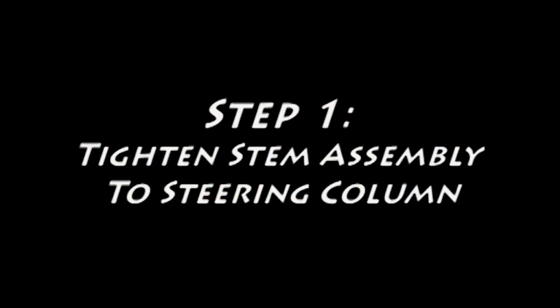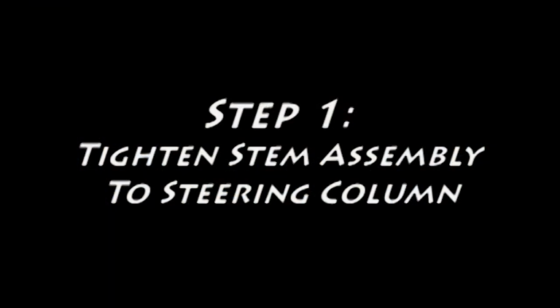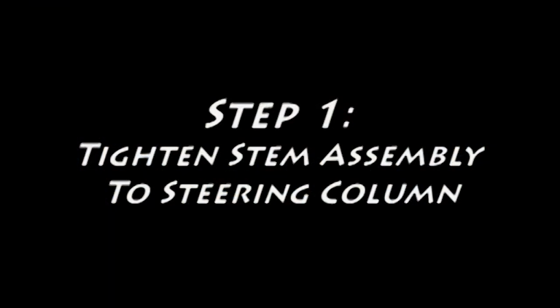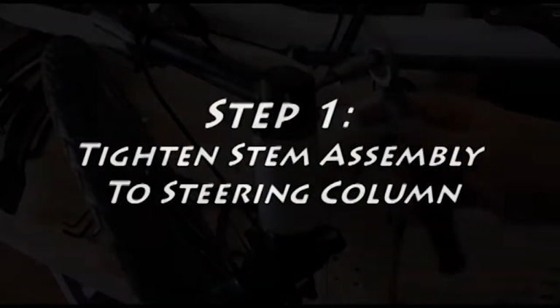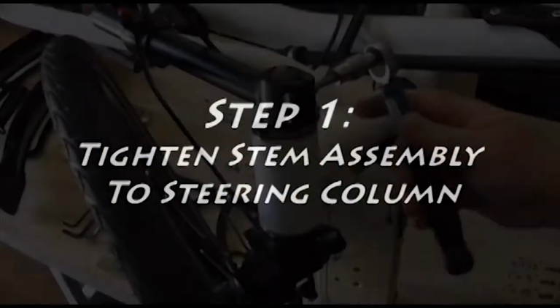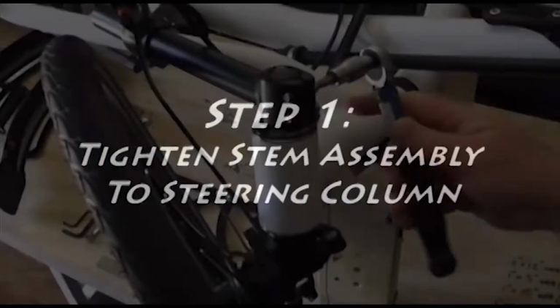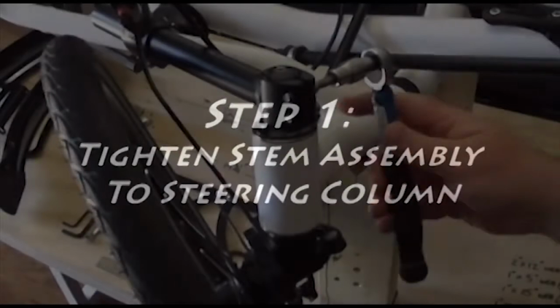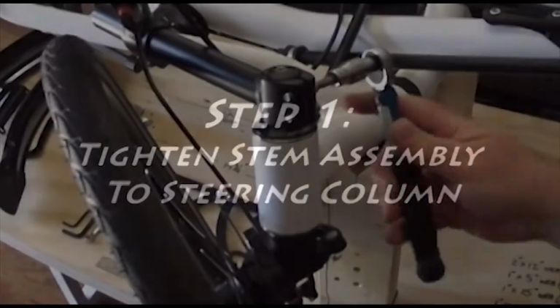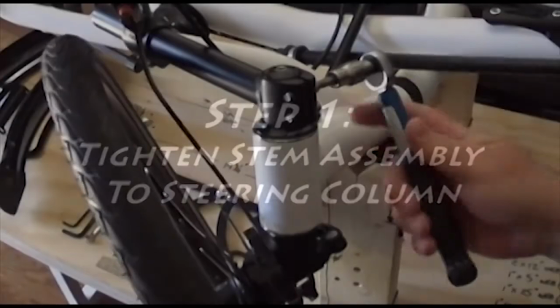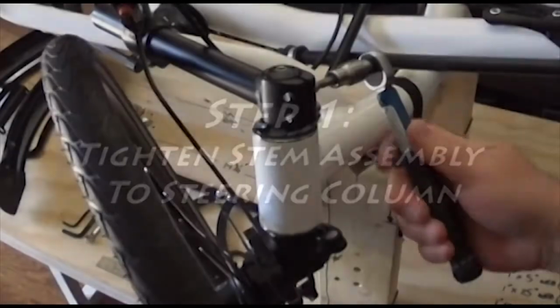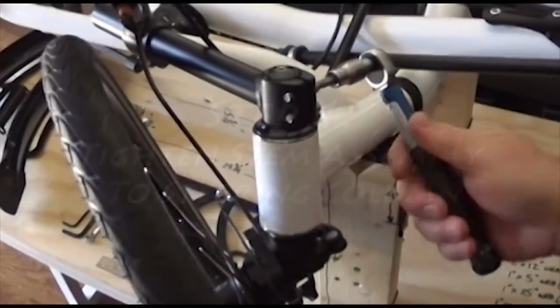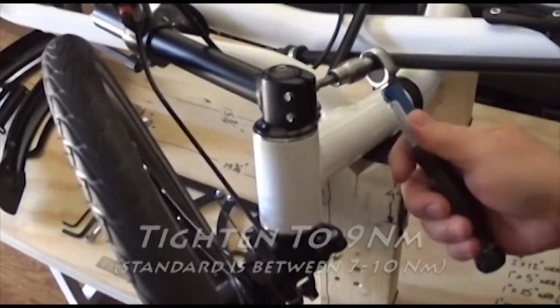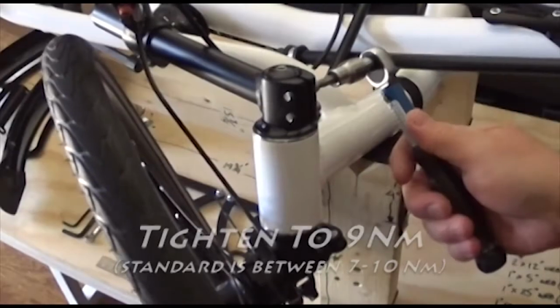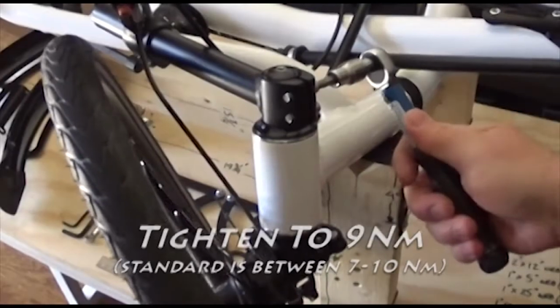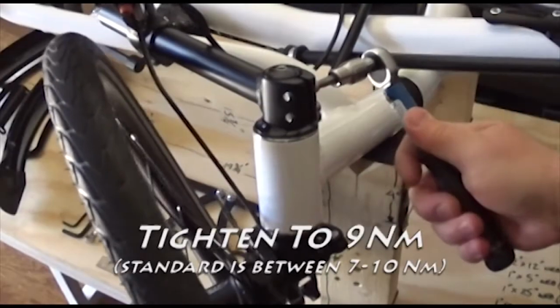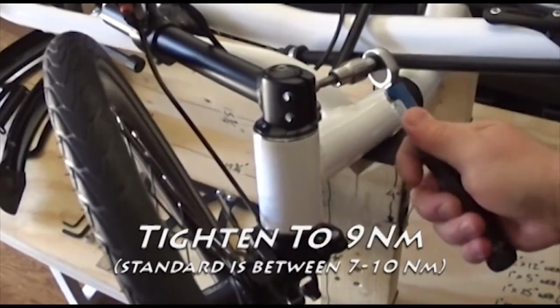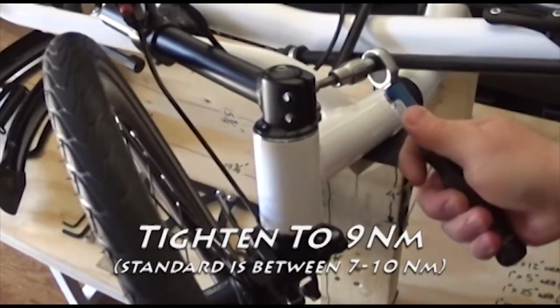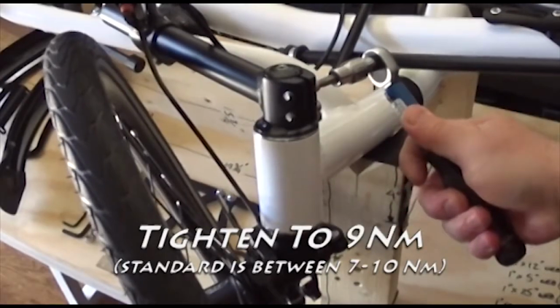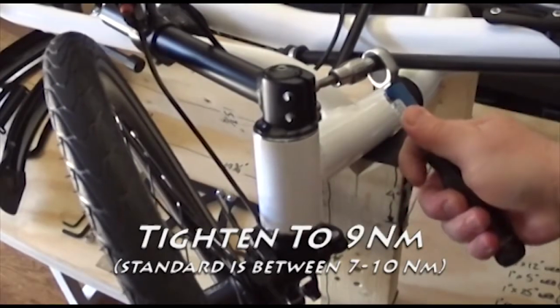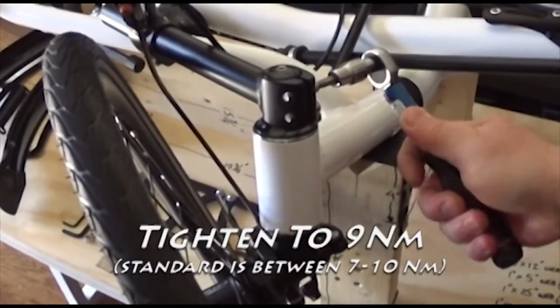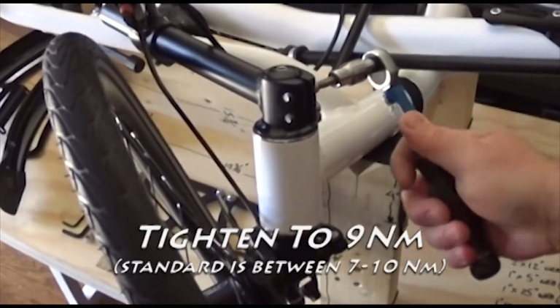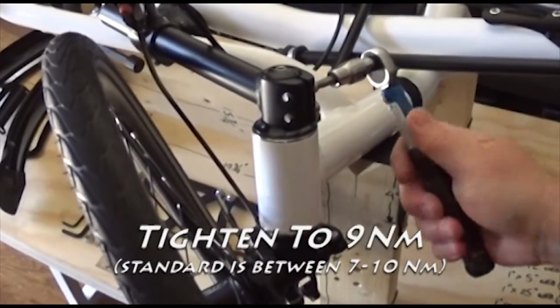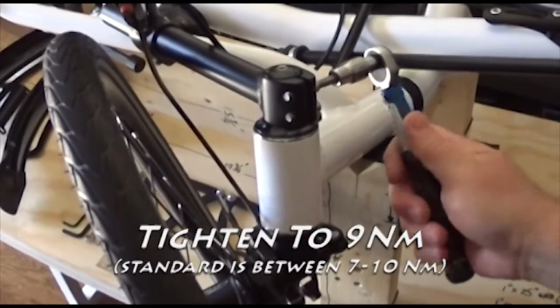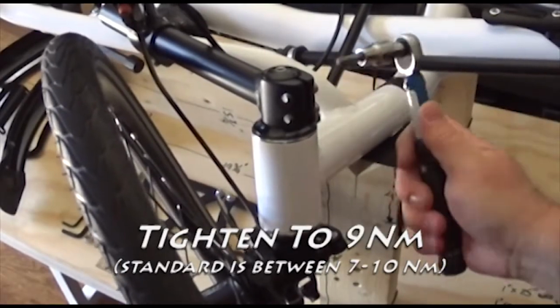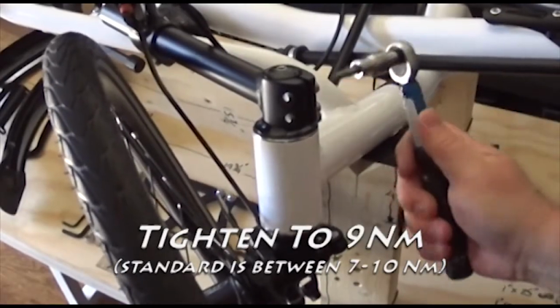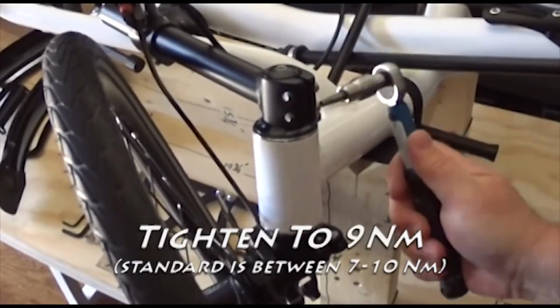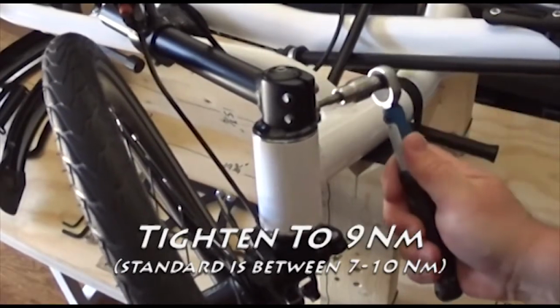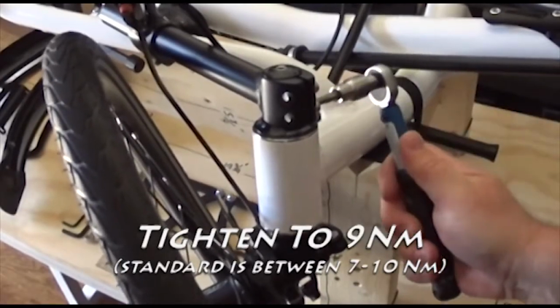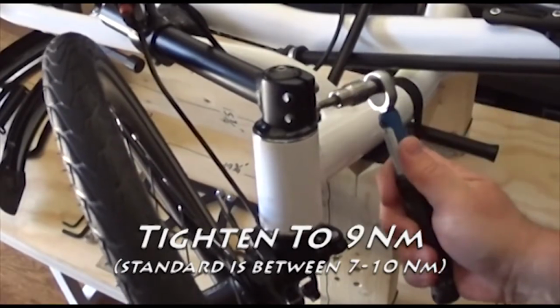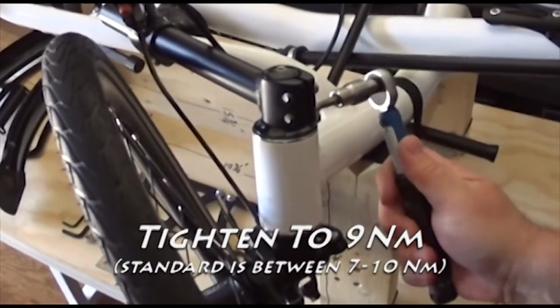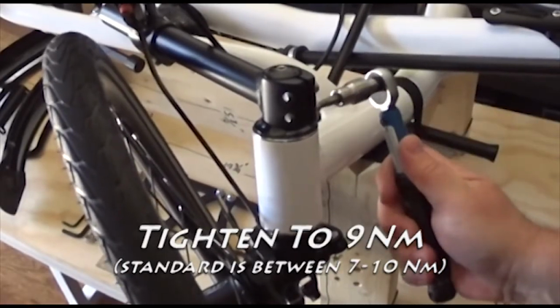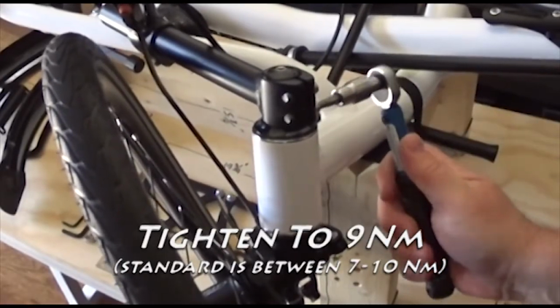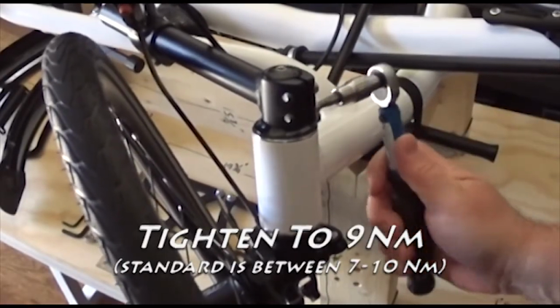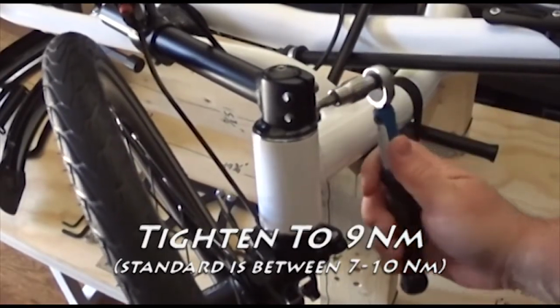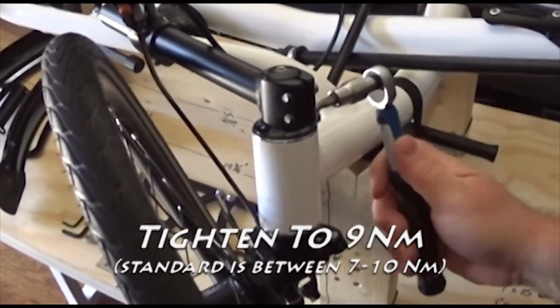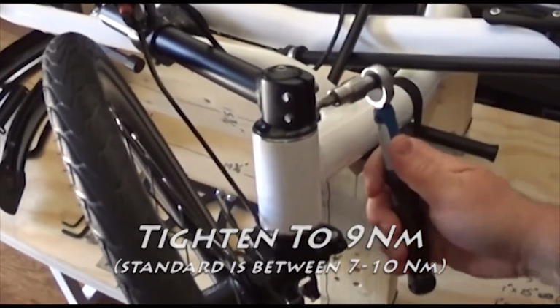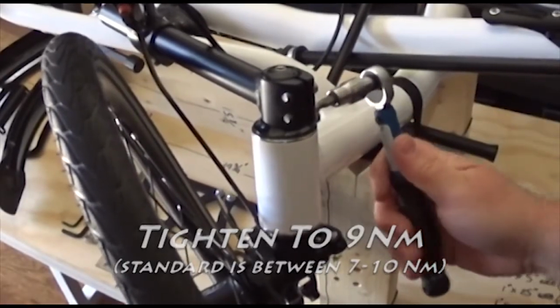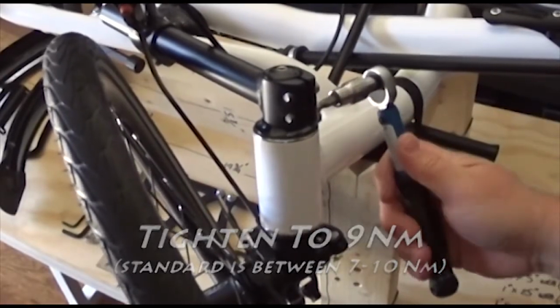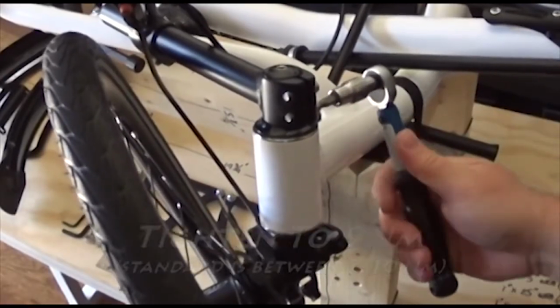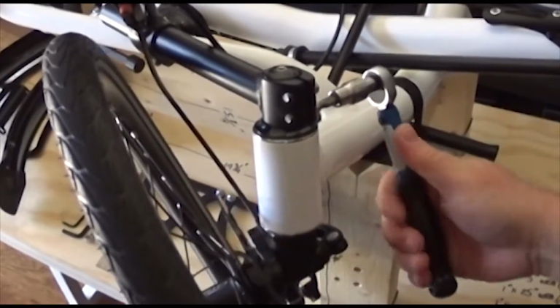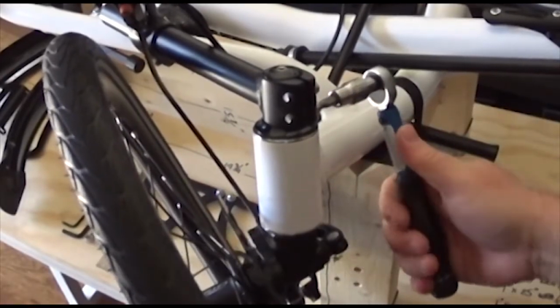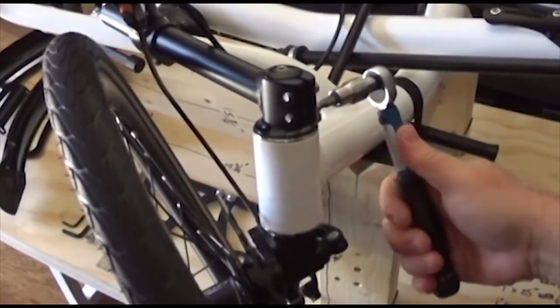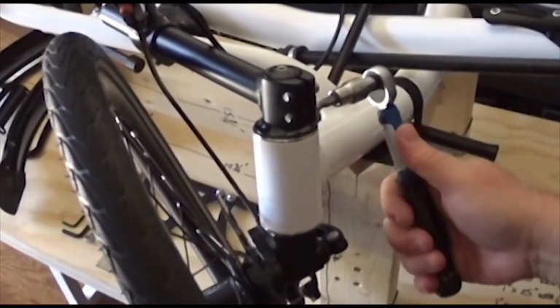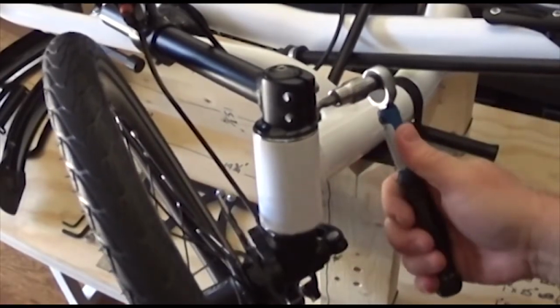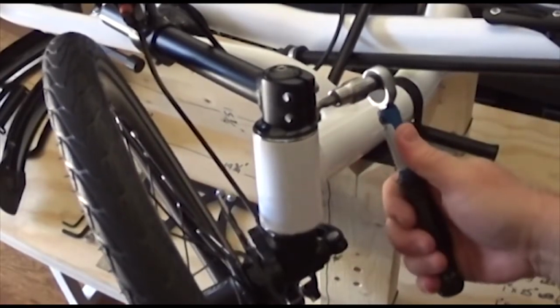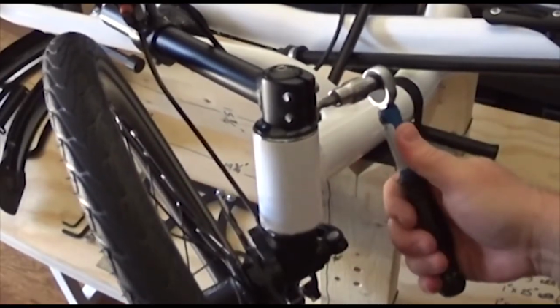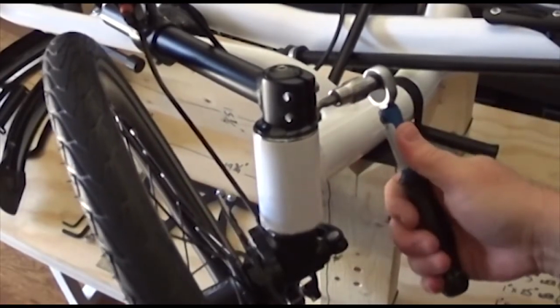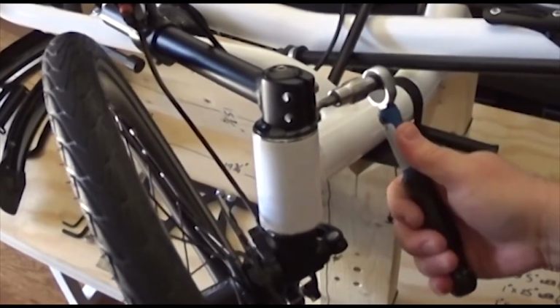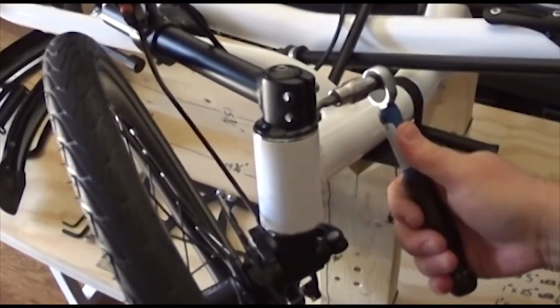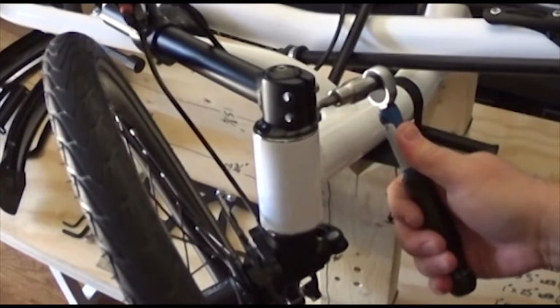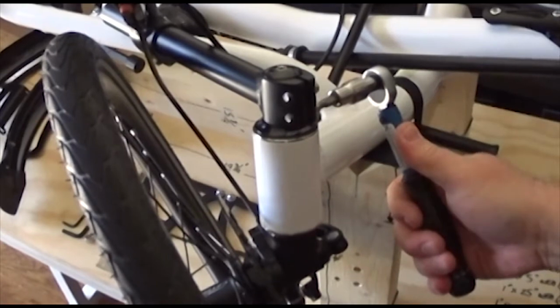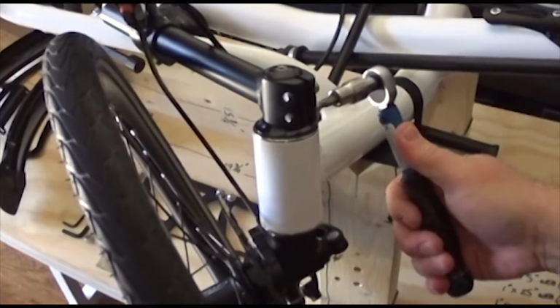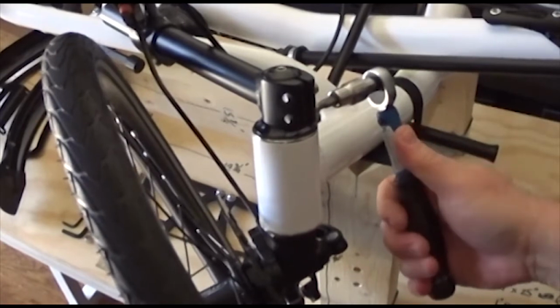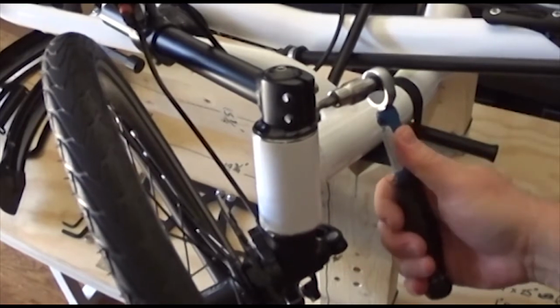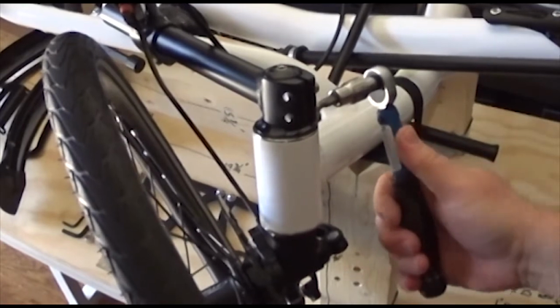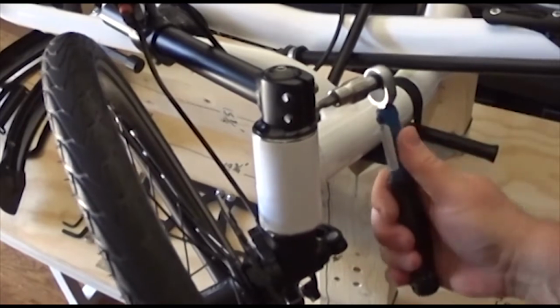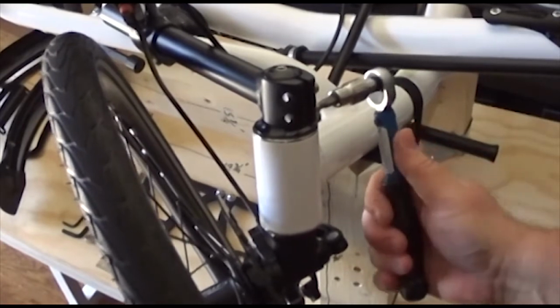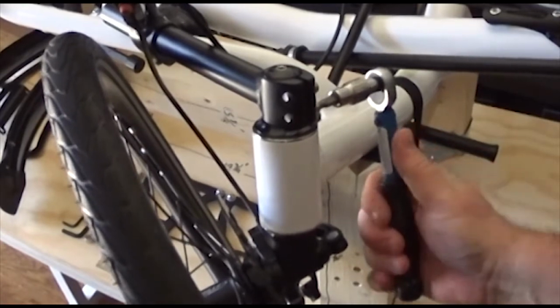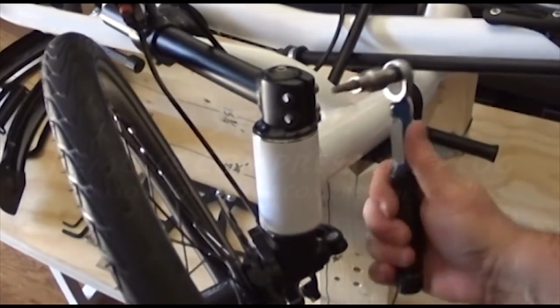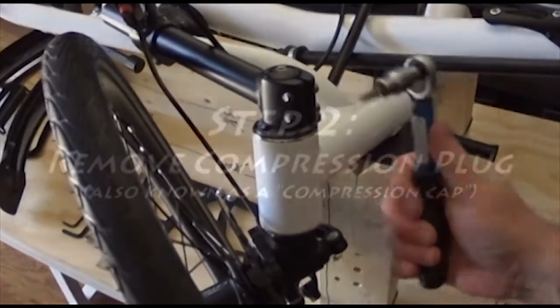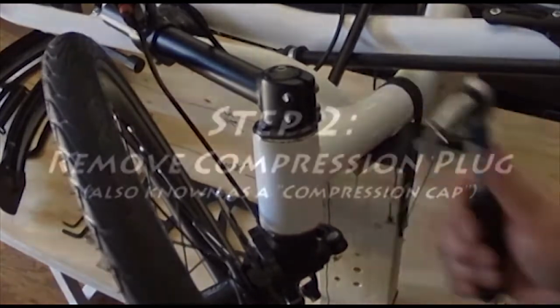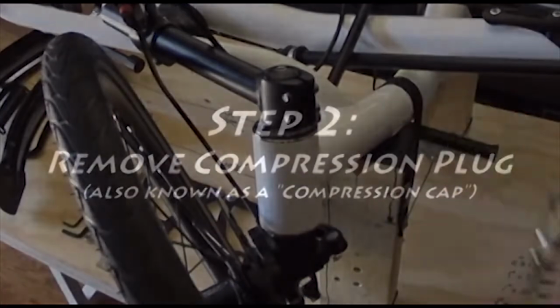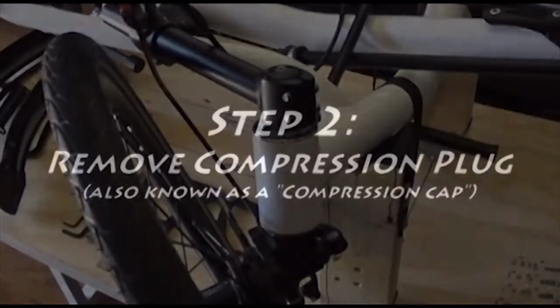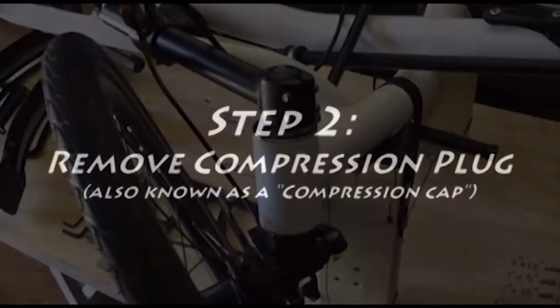Step 1: Using a Park Tools TW-5 ratcheting torque wrench, tighten the bolts on the stem to 9 newton meters.